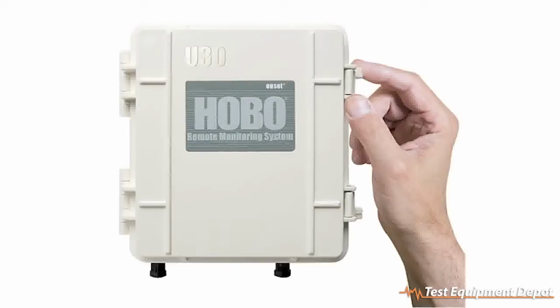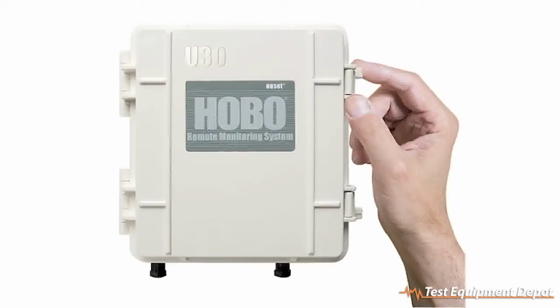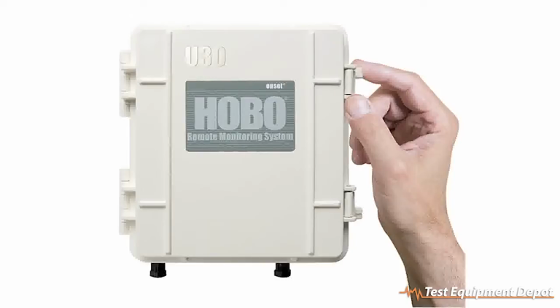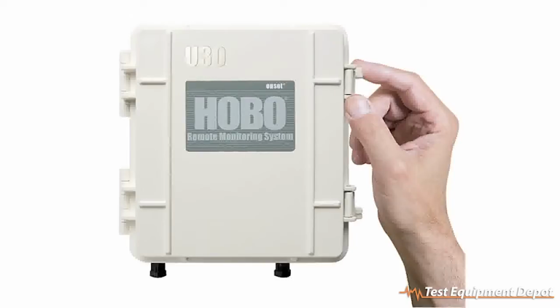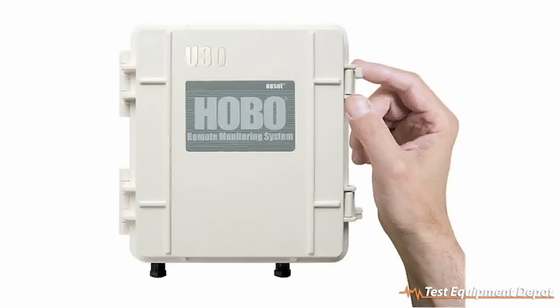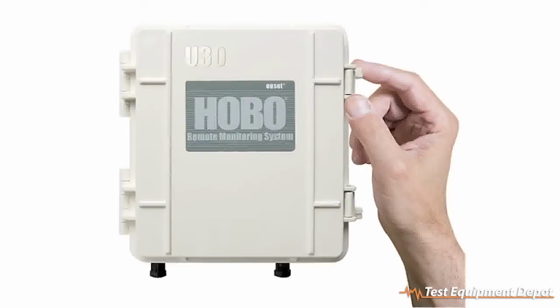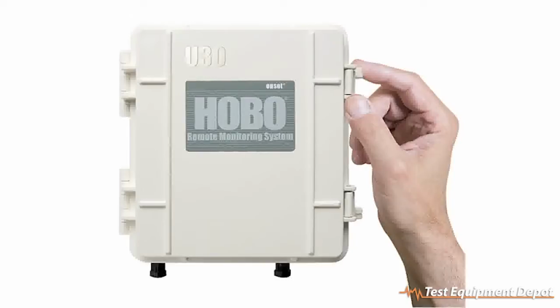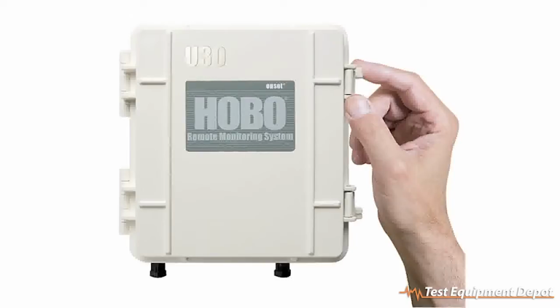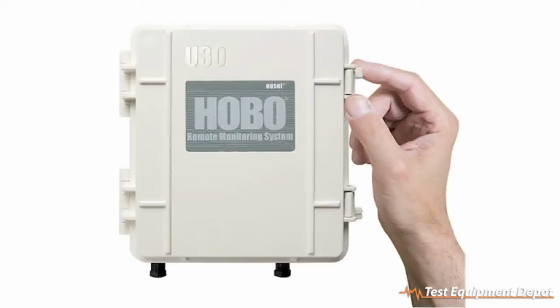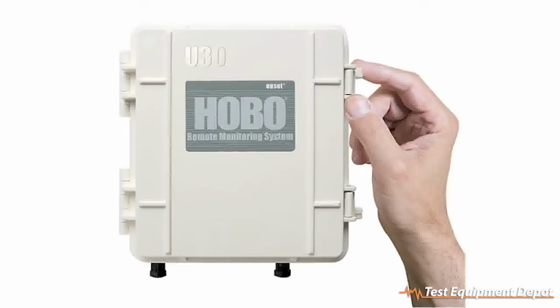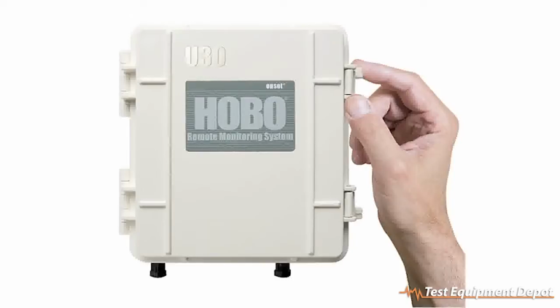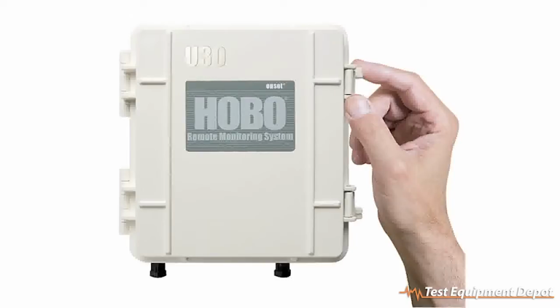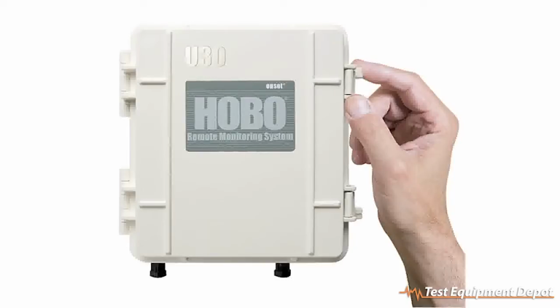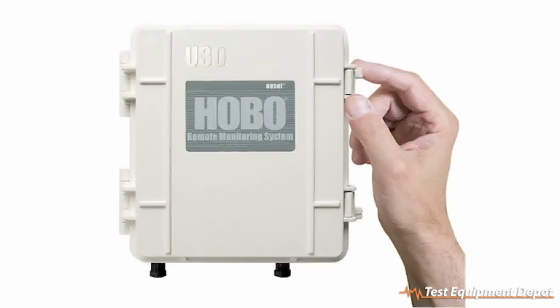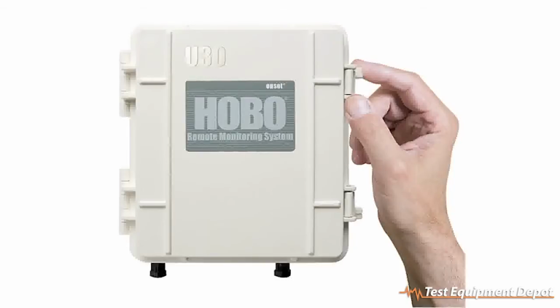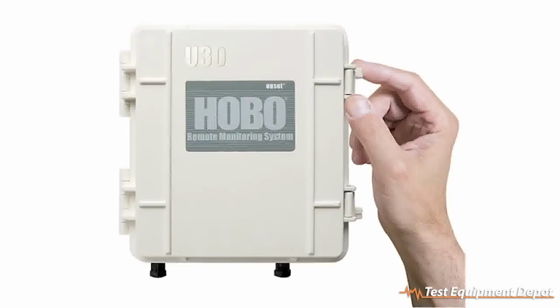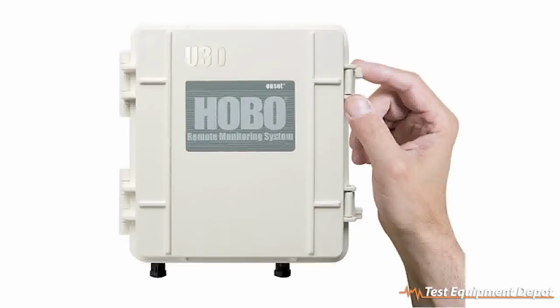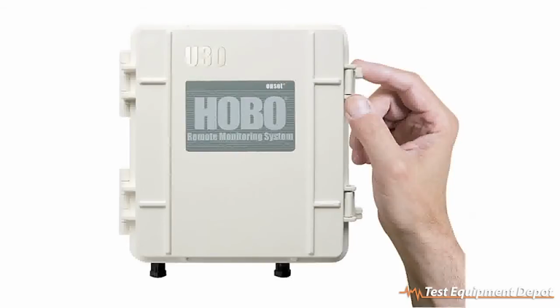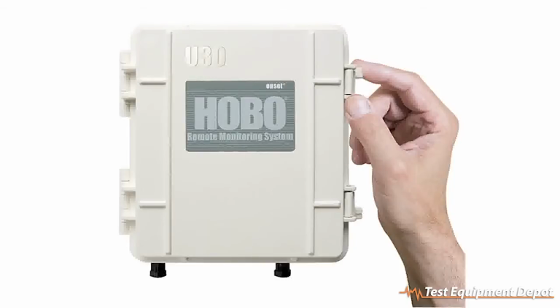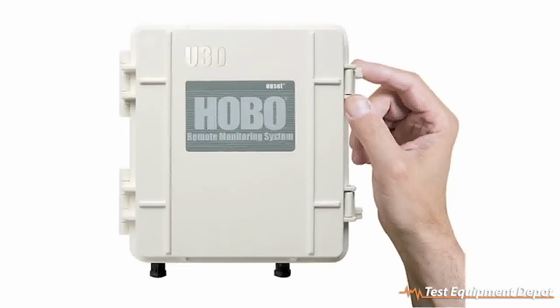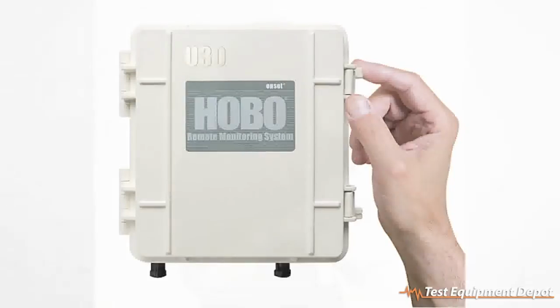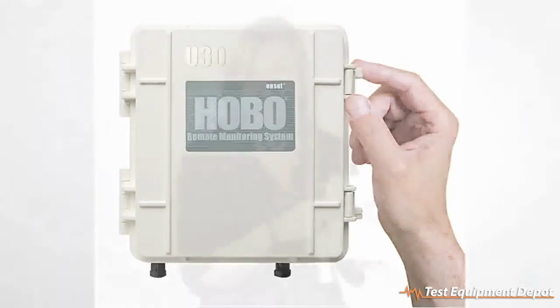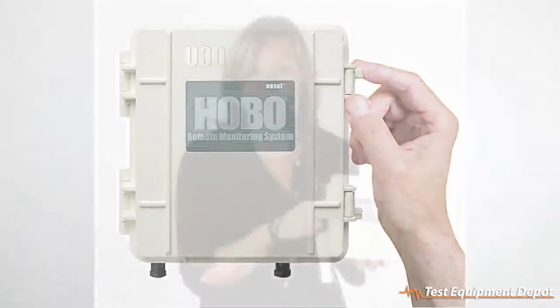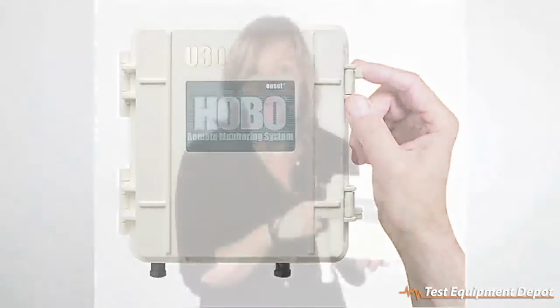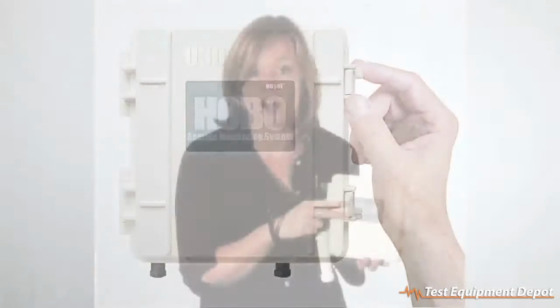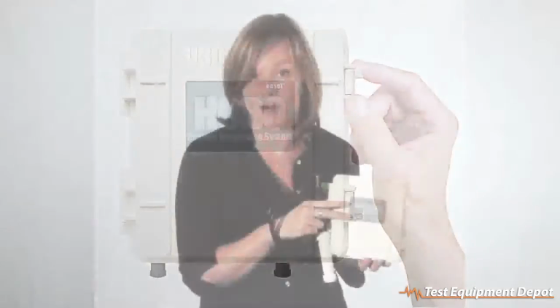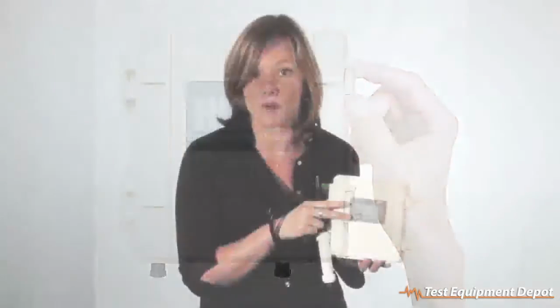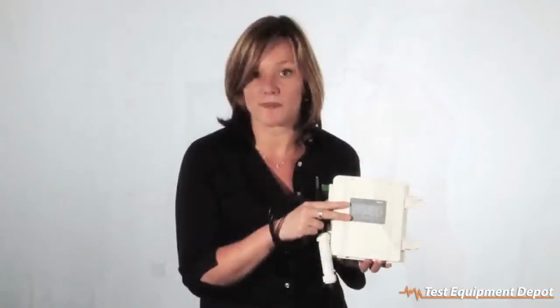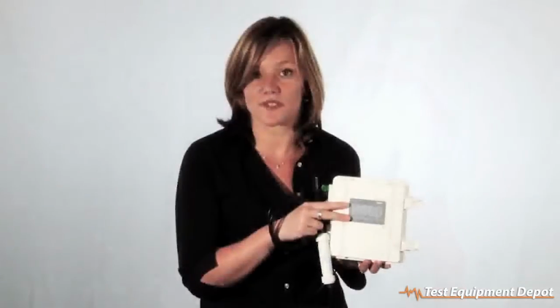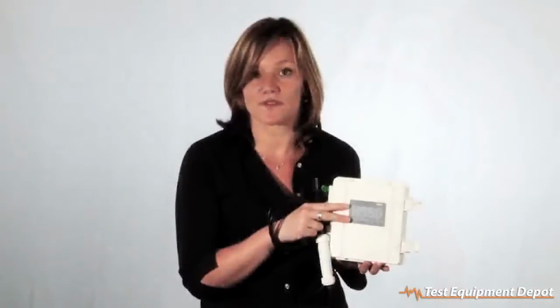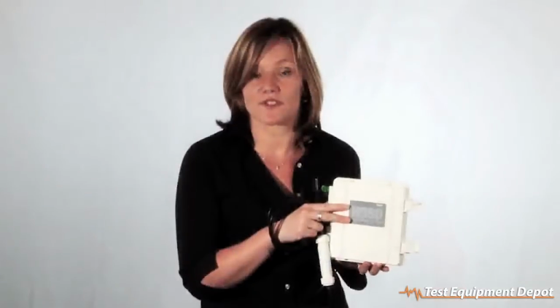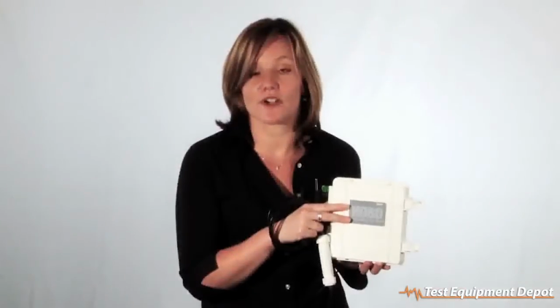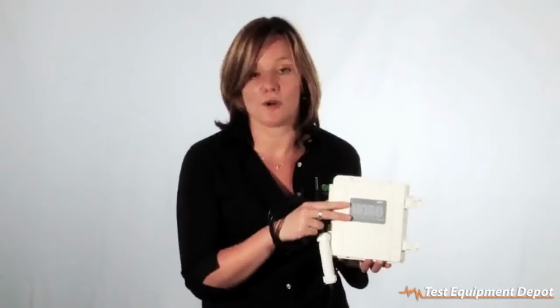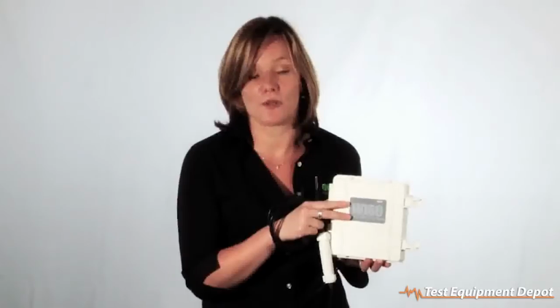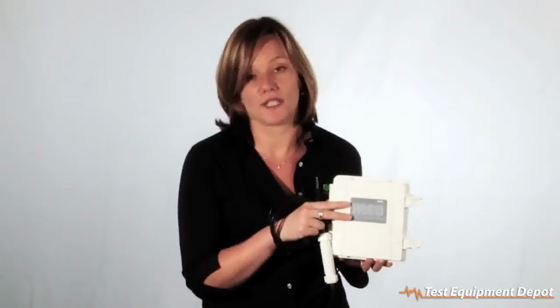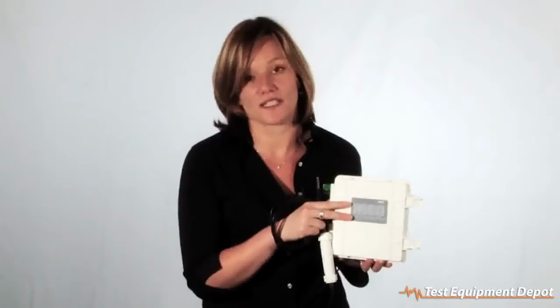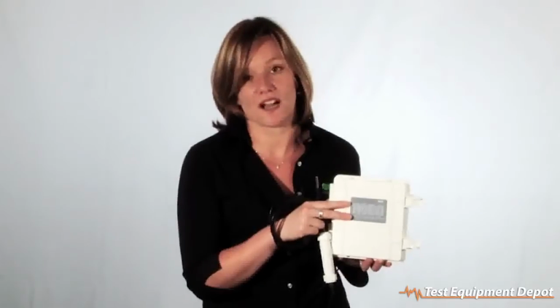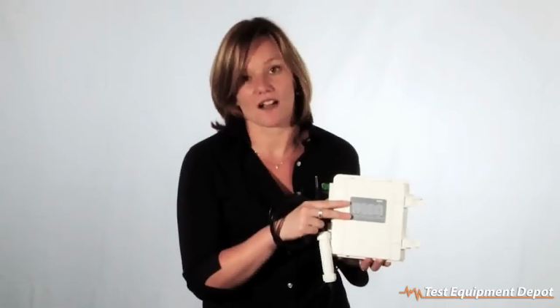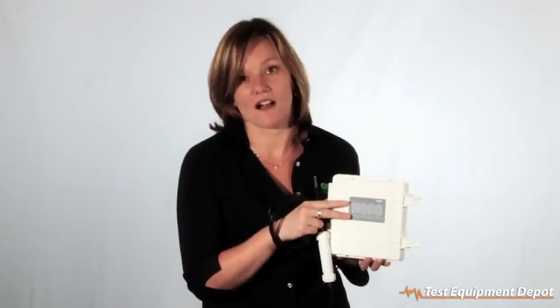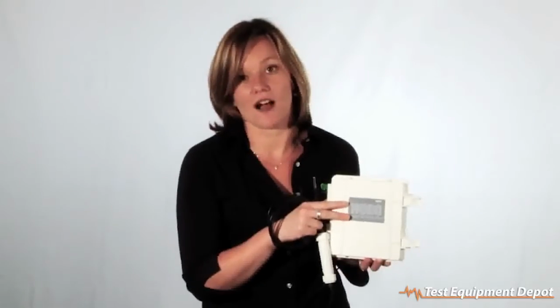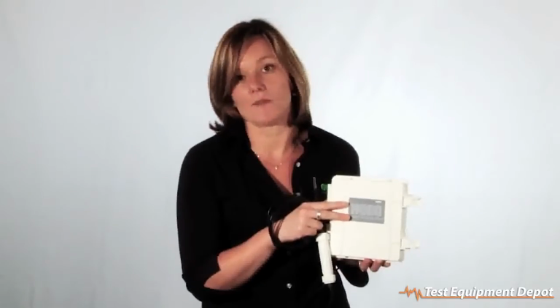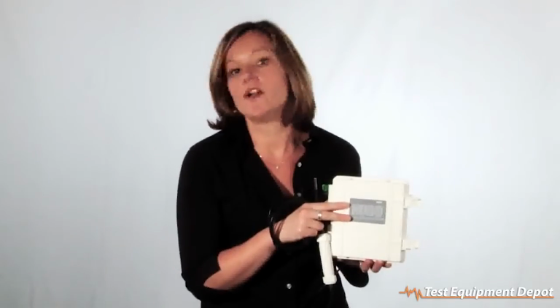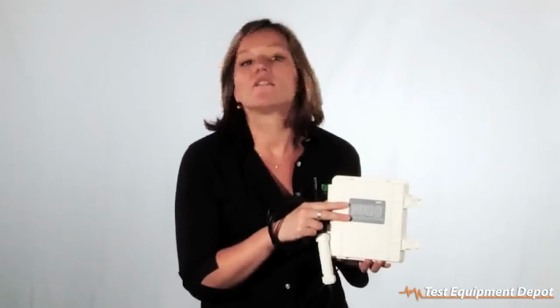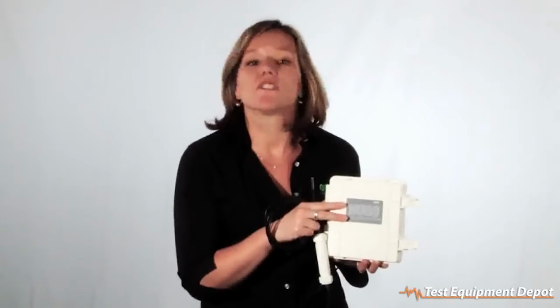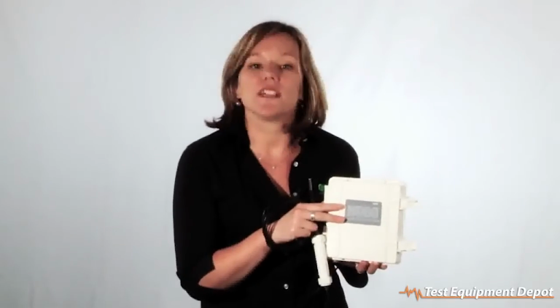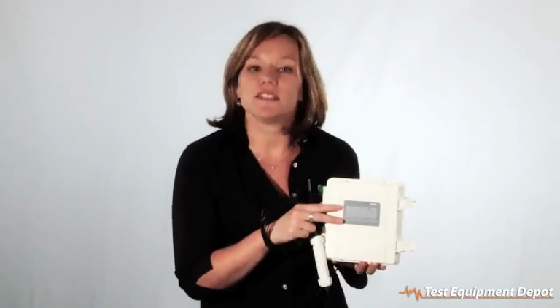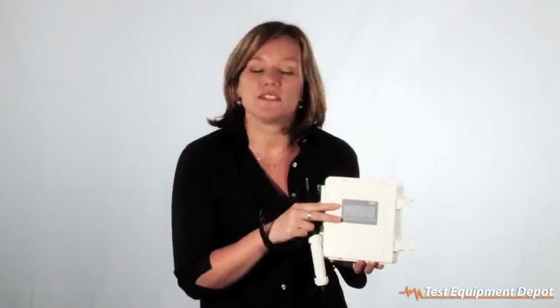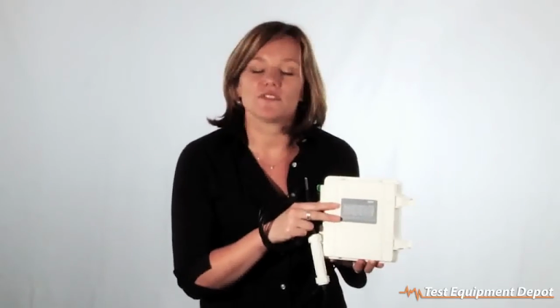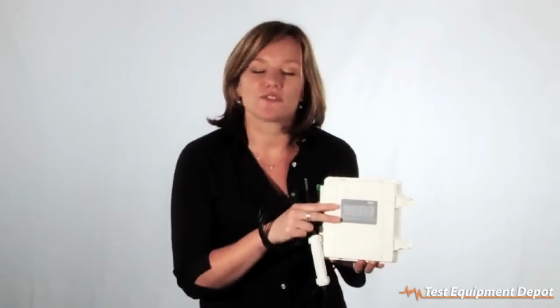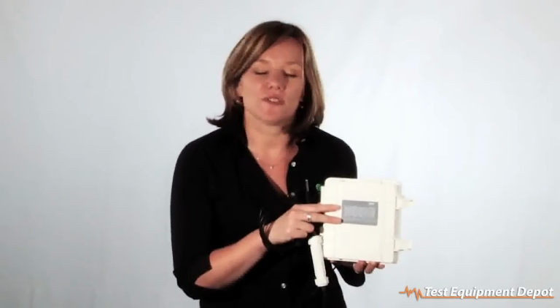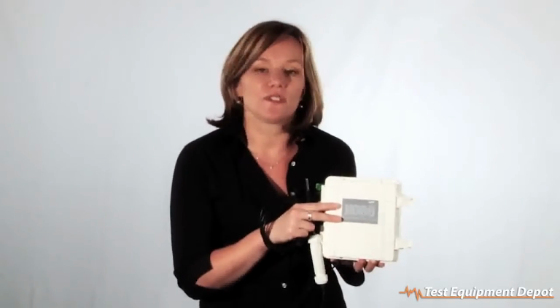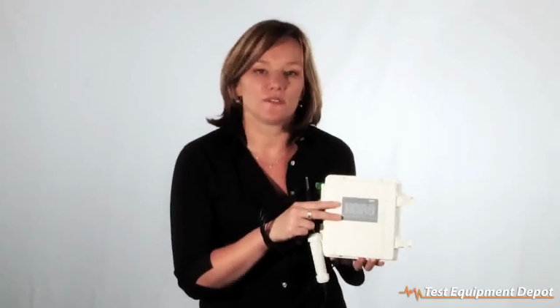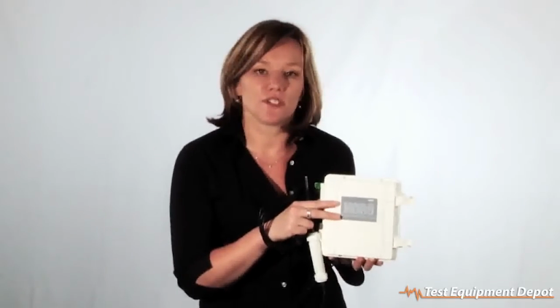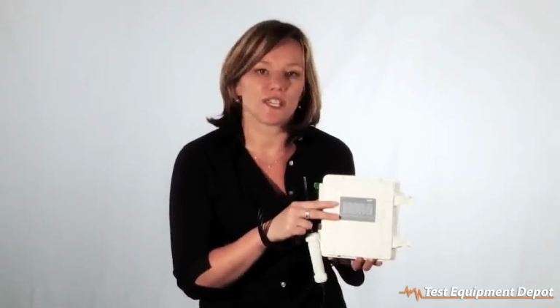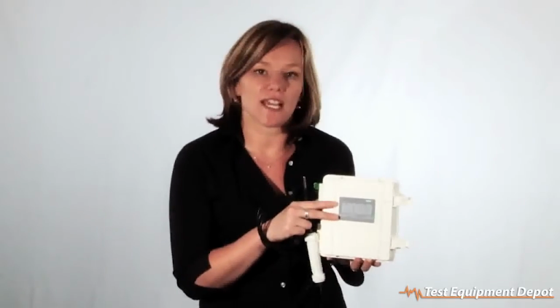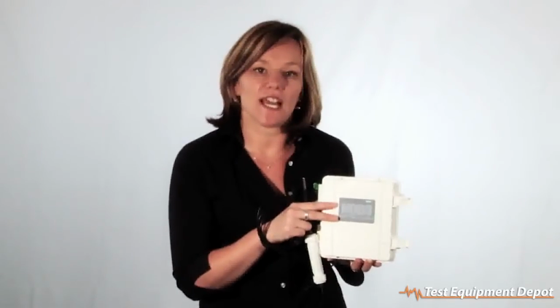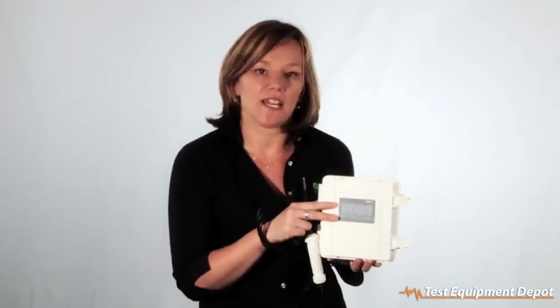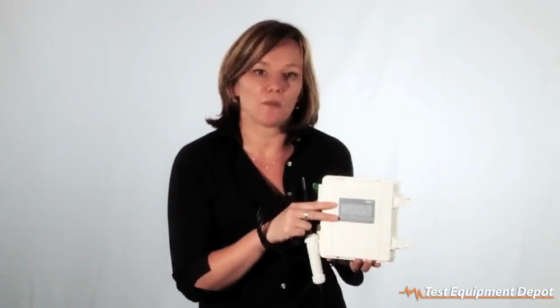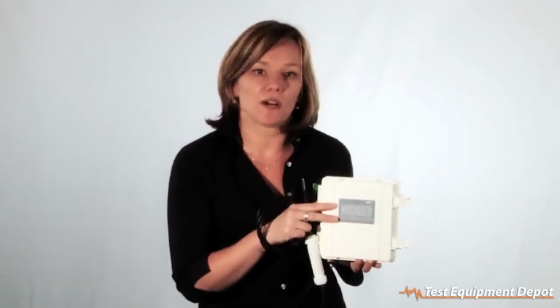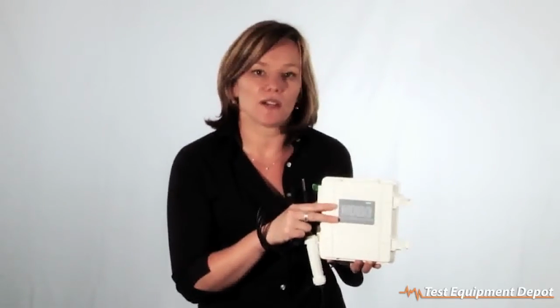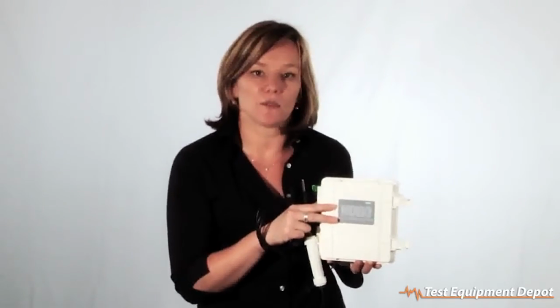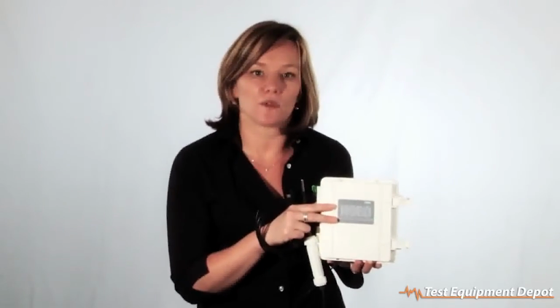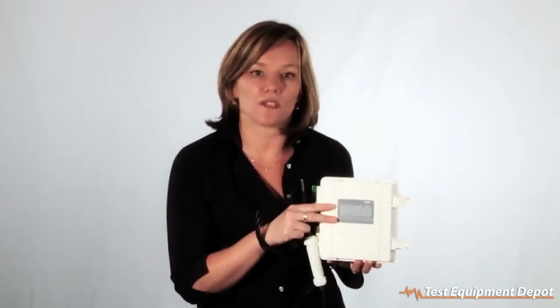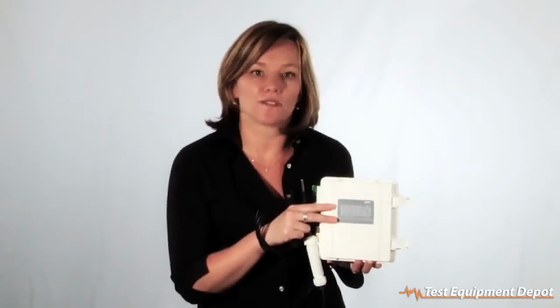The data is automatically broadcast to our web server, HoboLink.com, for easy retrieval of your data anywhere in the world.